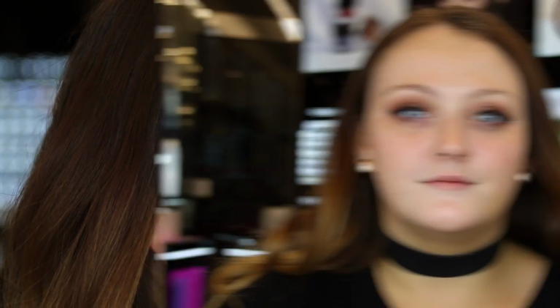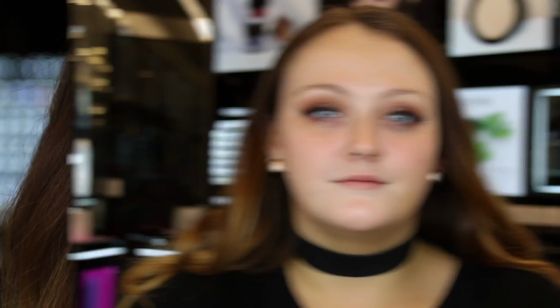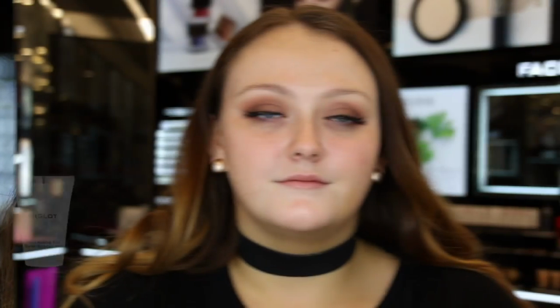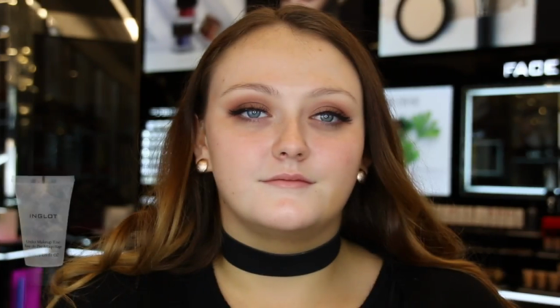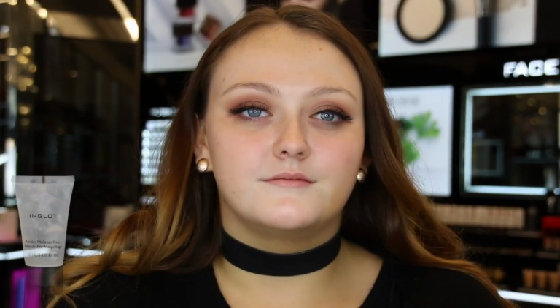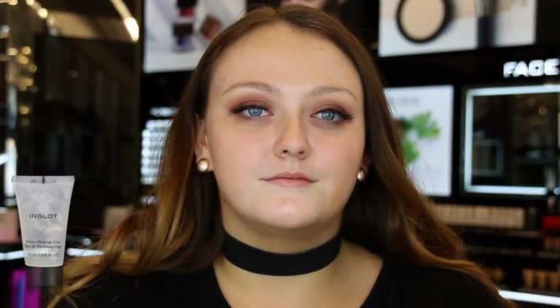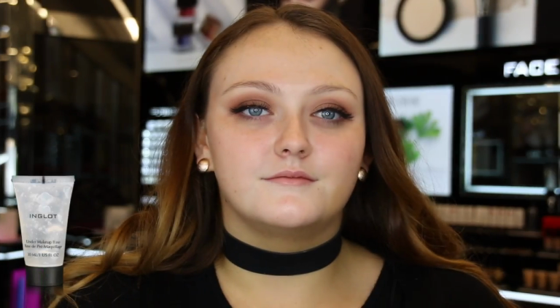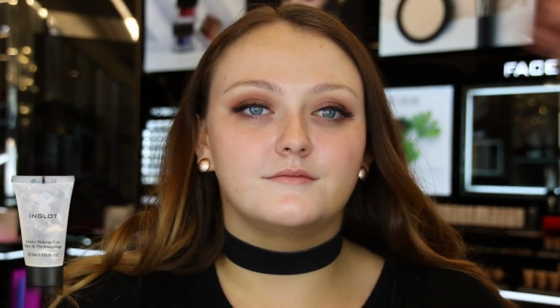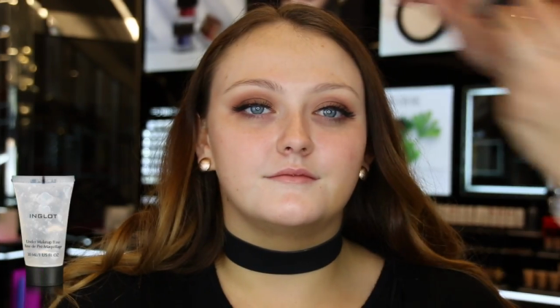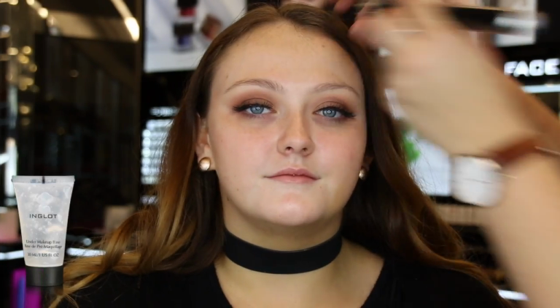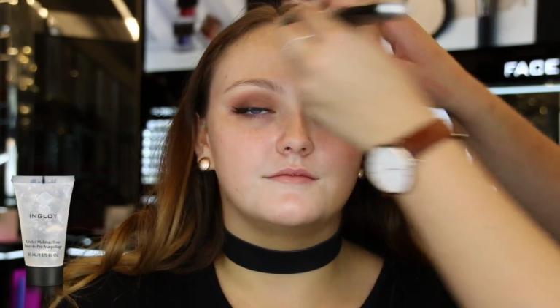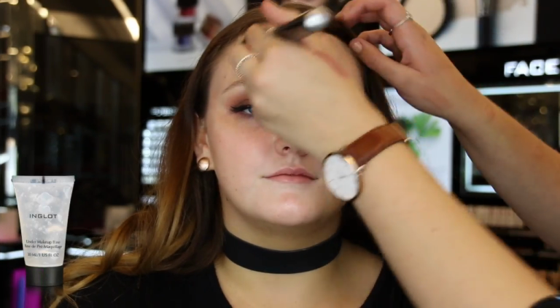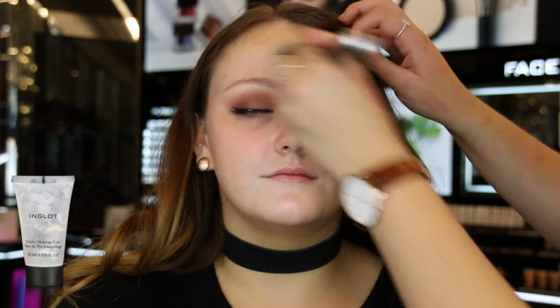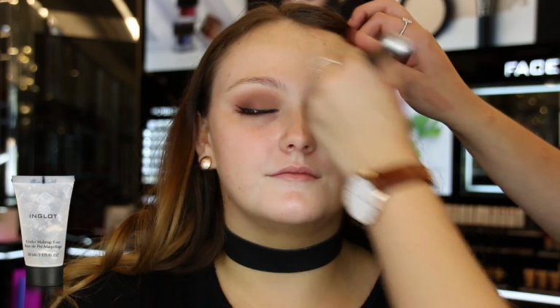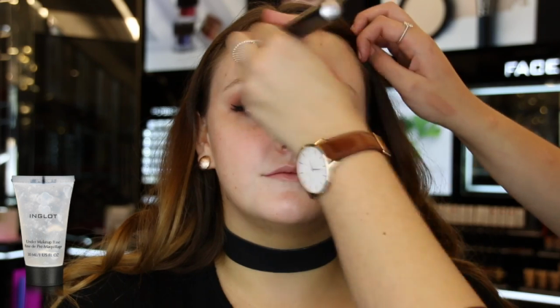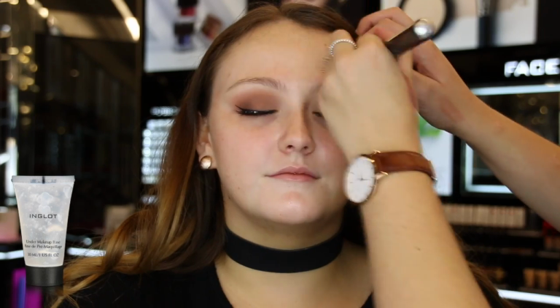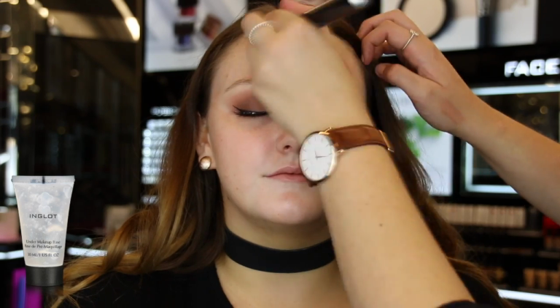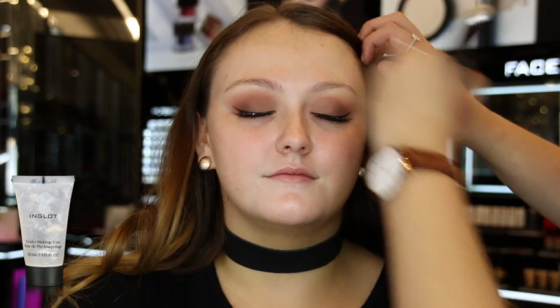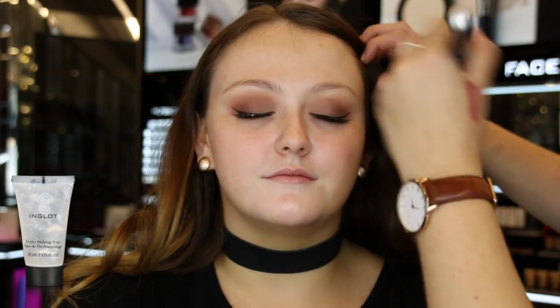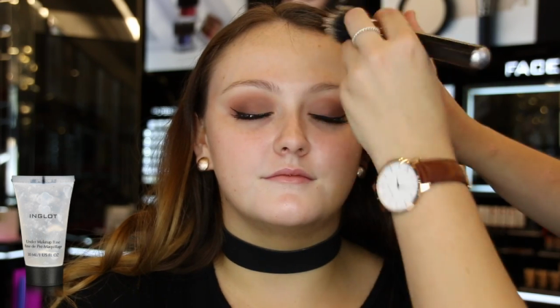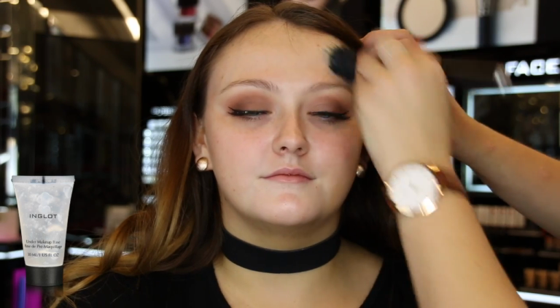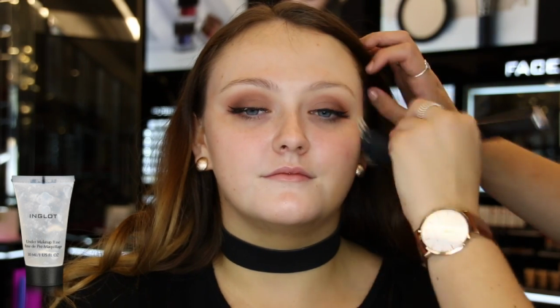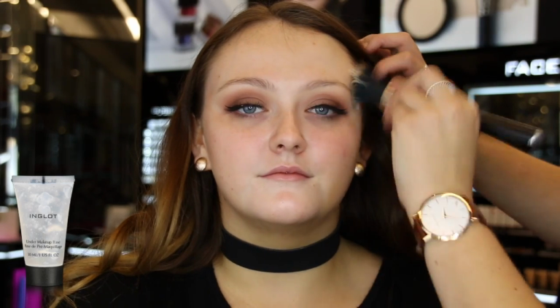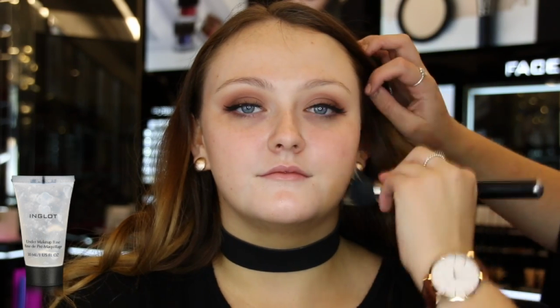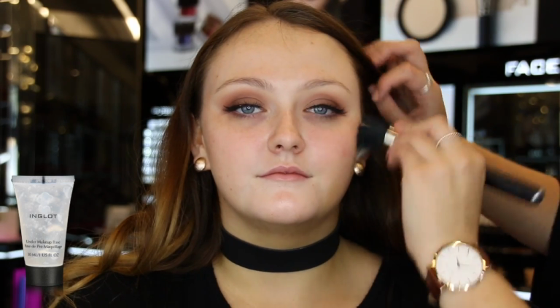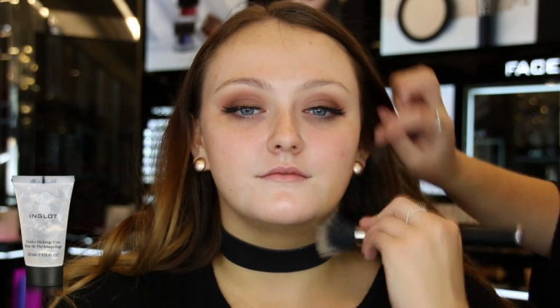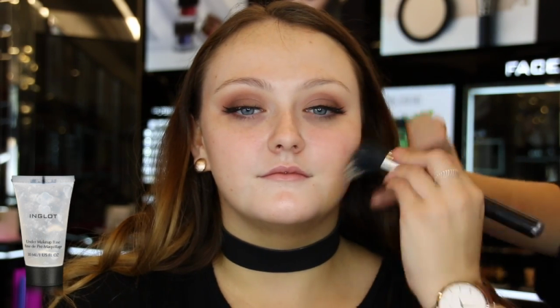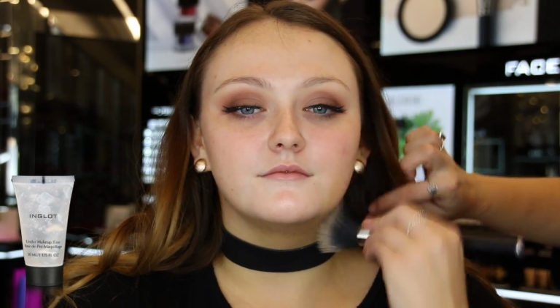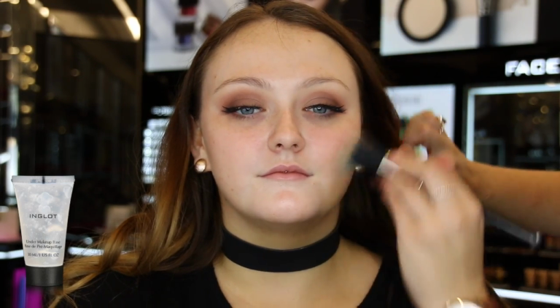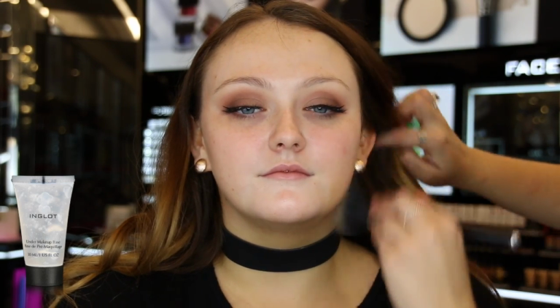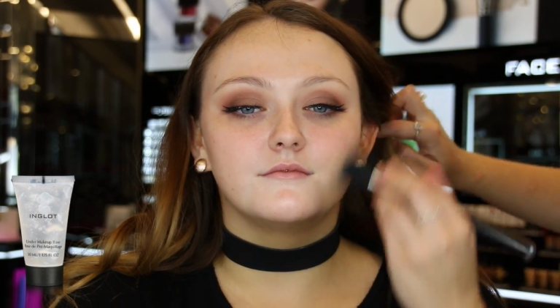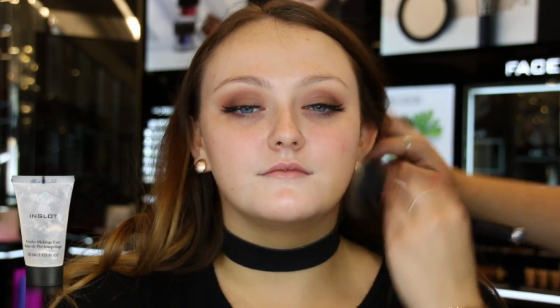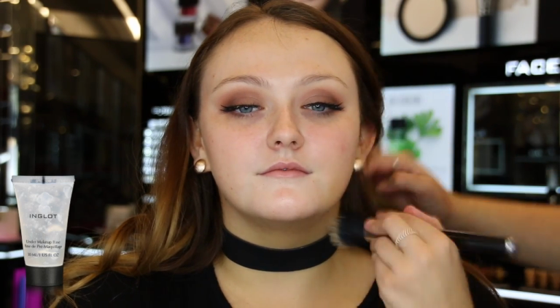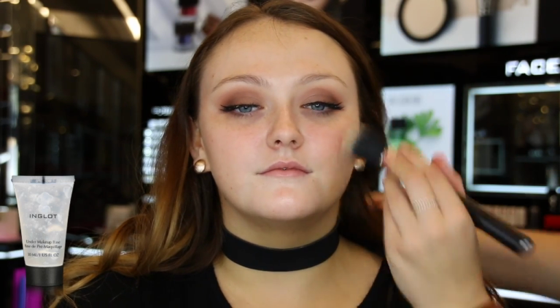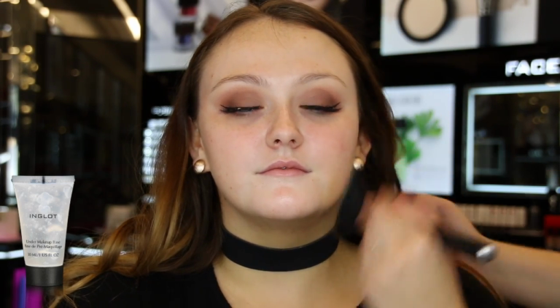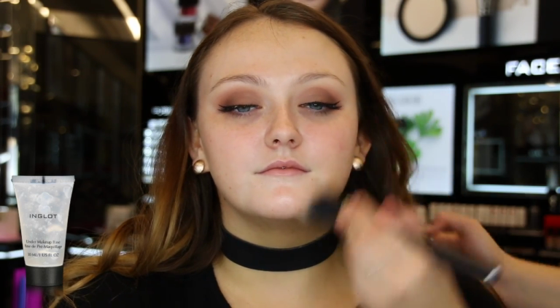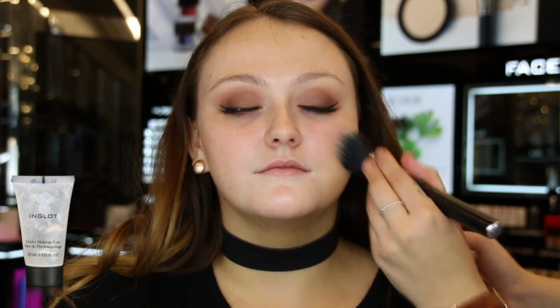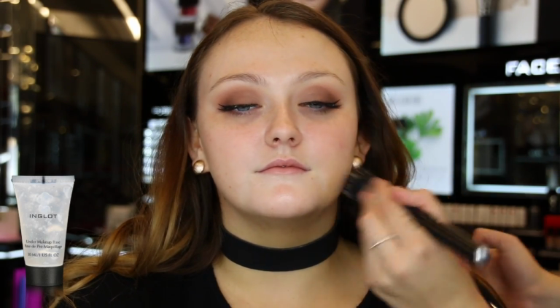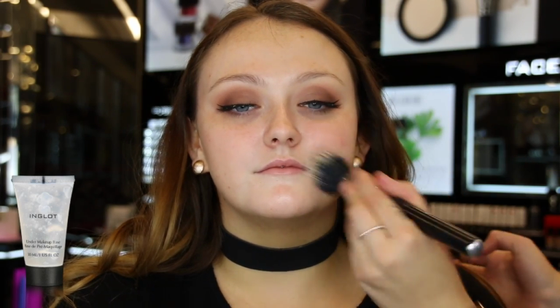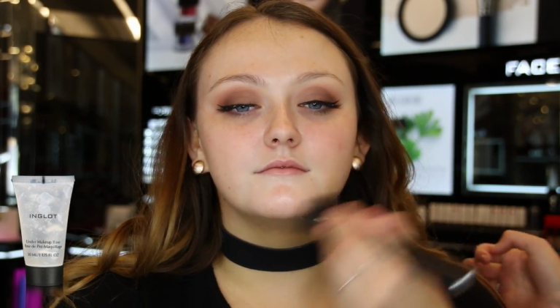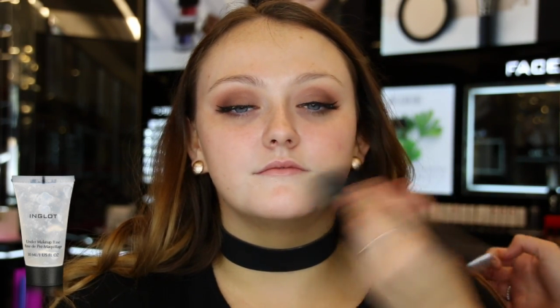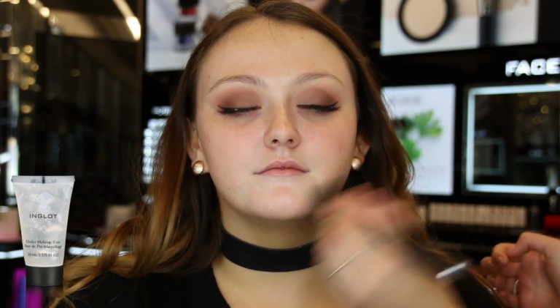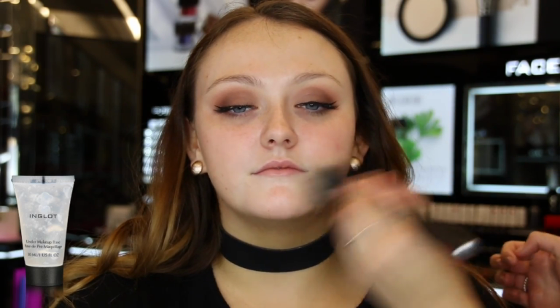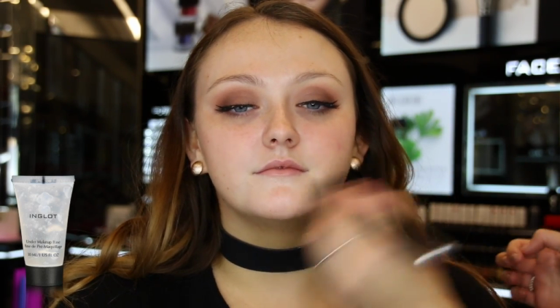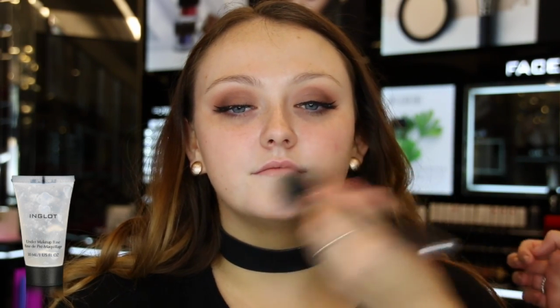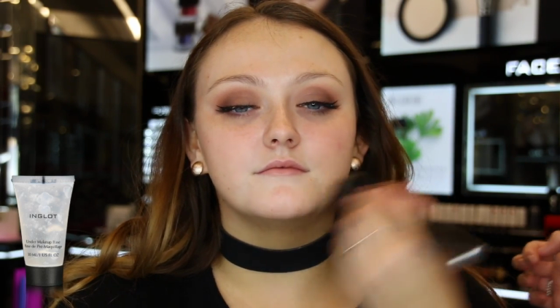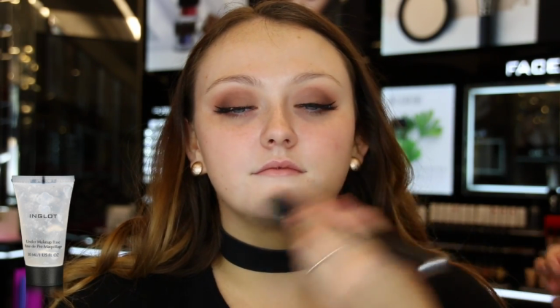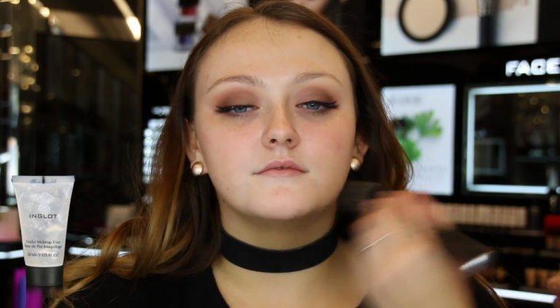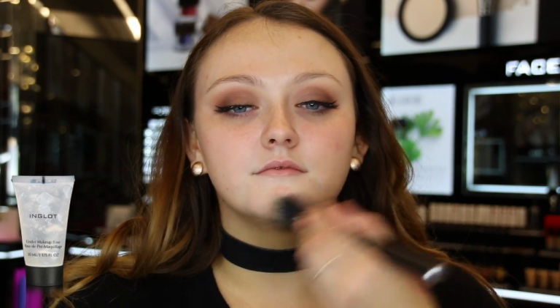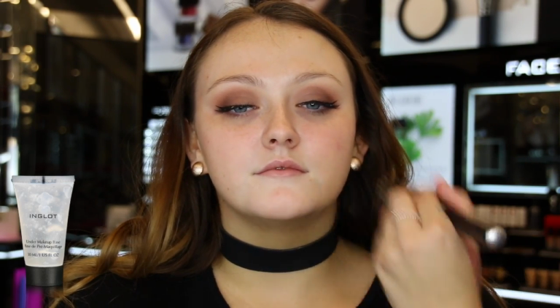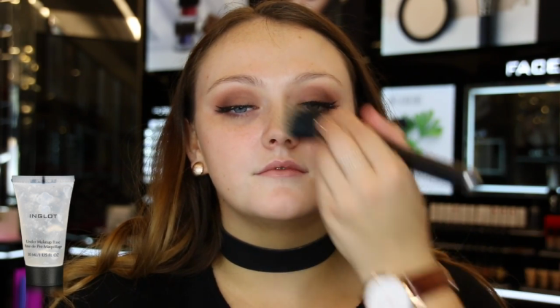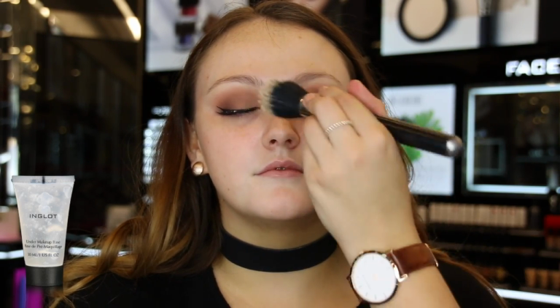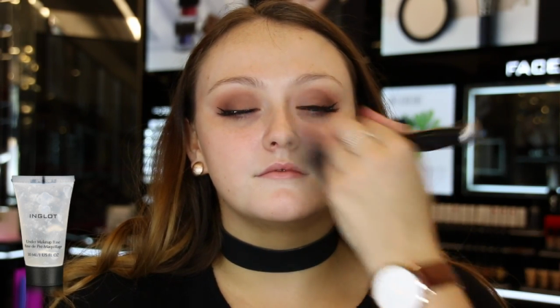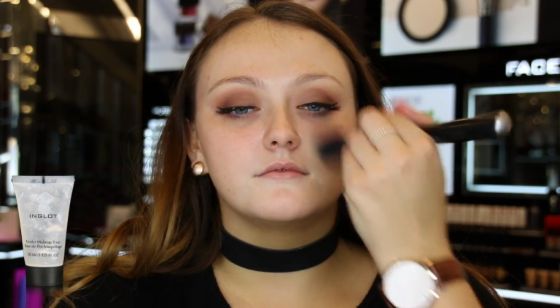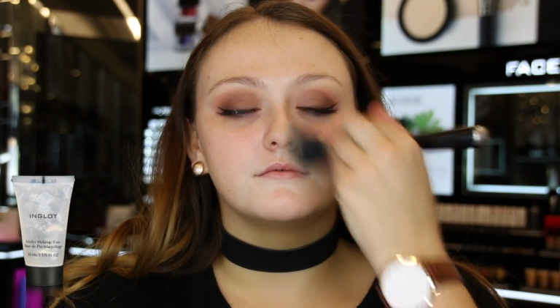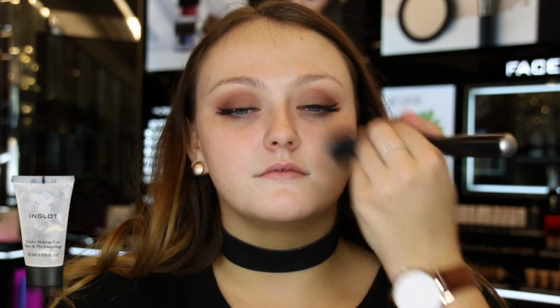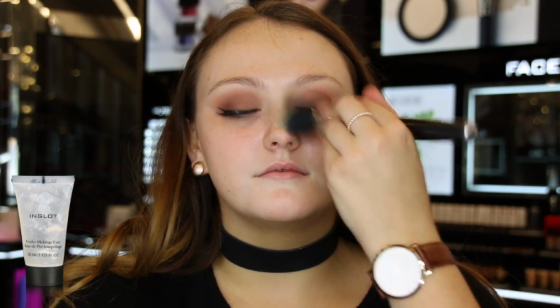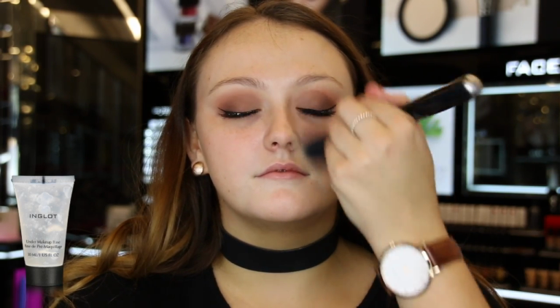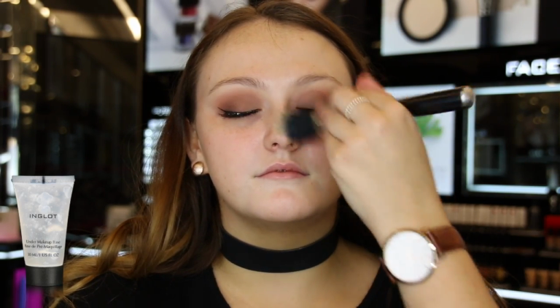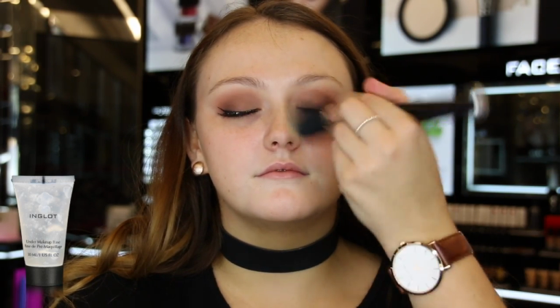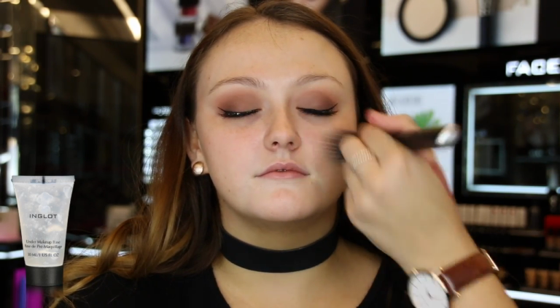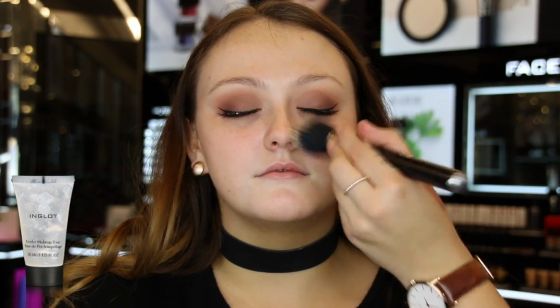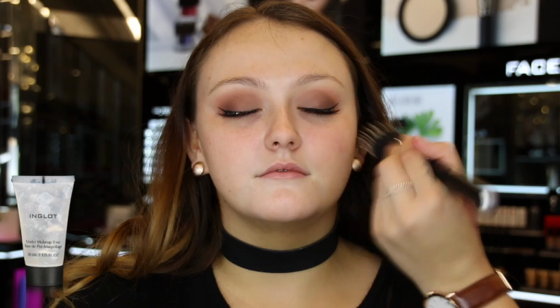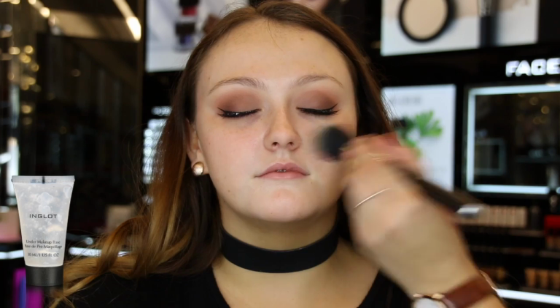Moving on to the base. I'm applying the under makeup base and blending this evenly over the face. I'm using my 27TG brush to apply this.